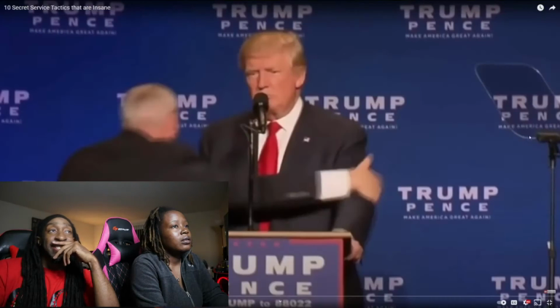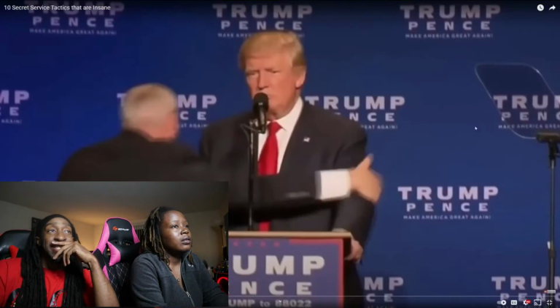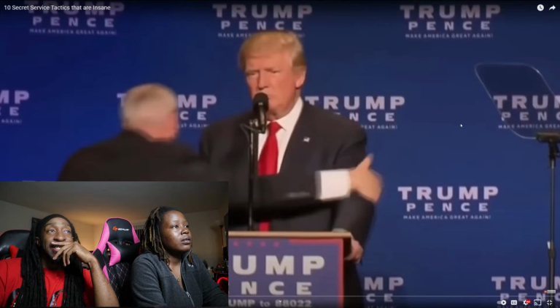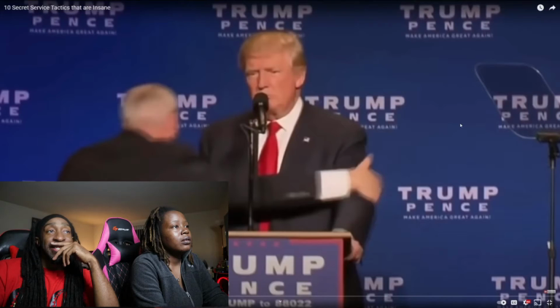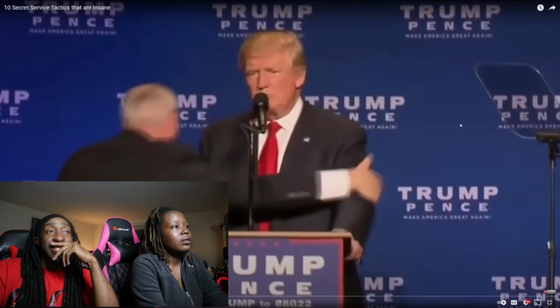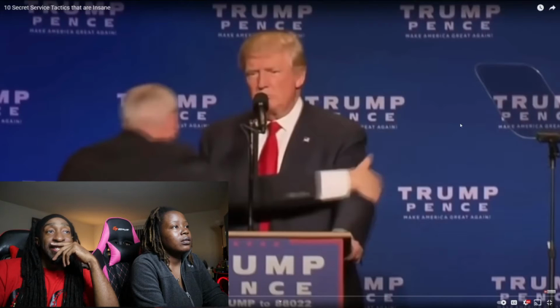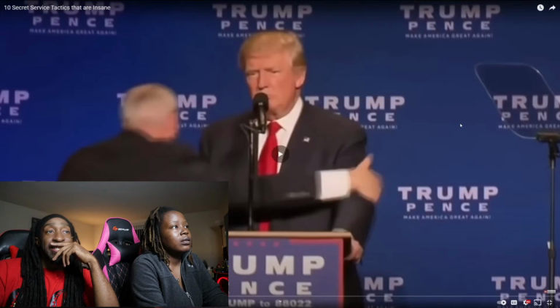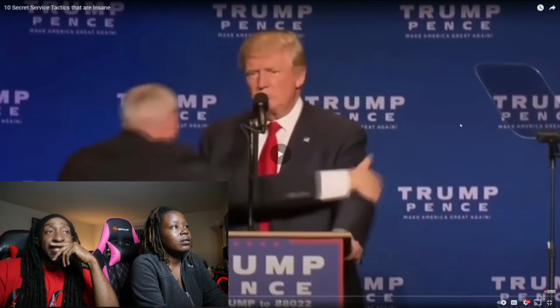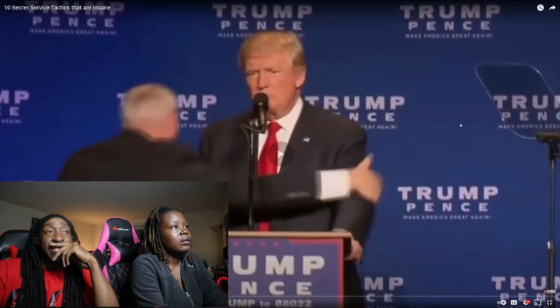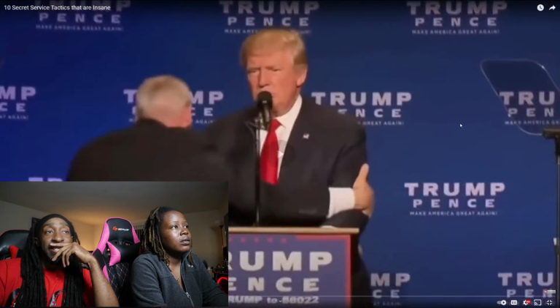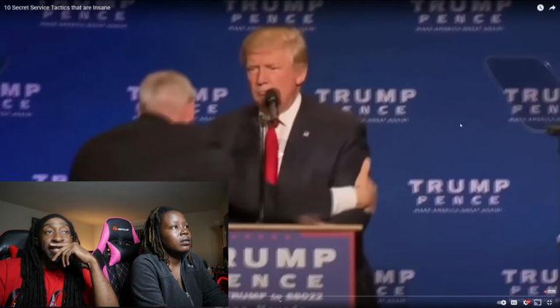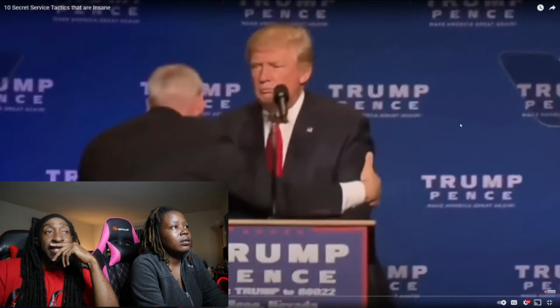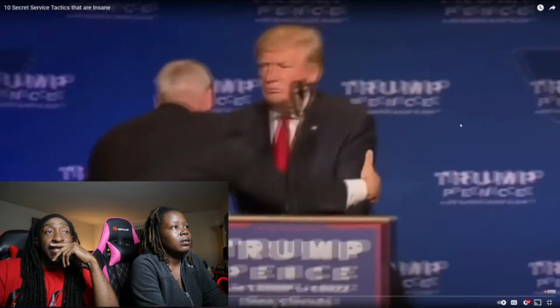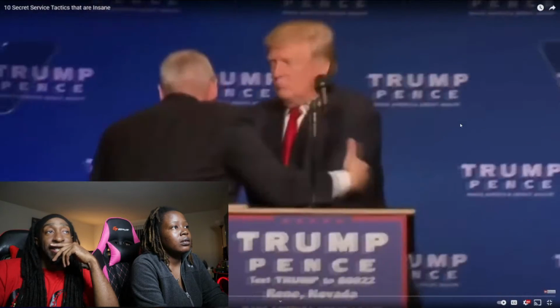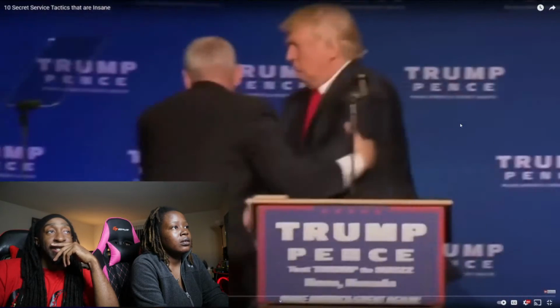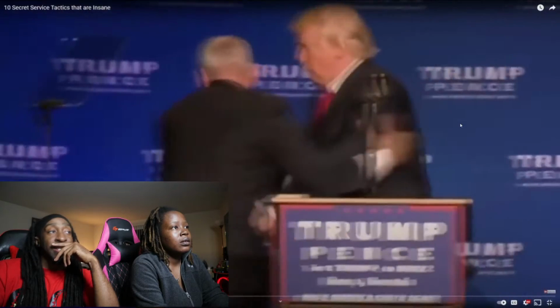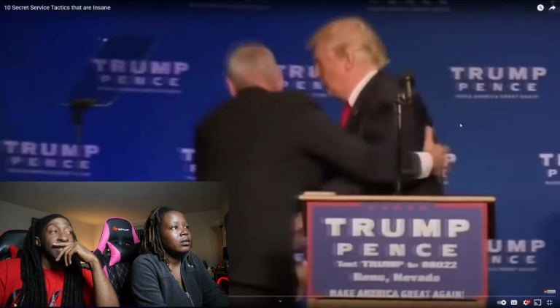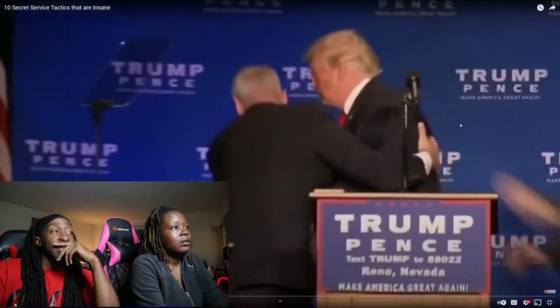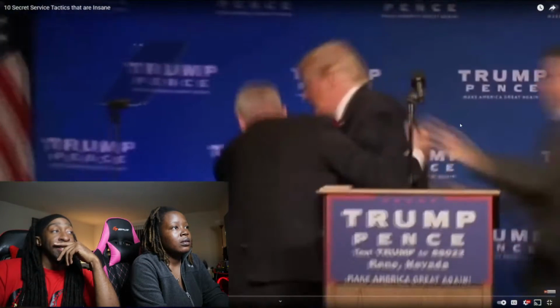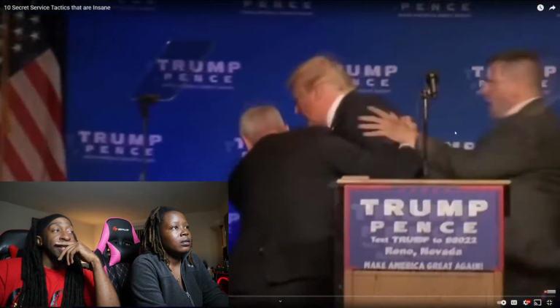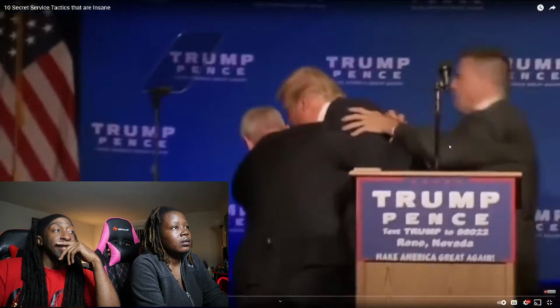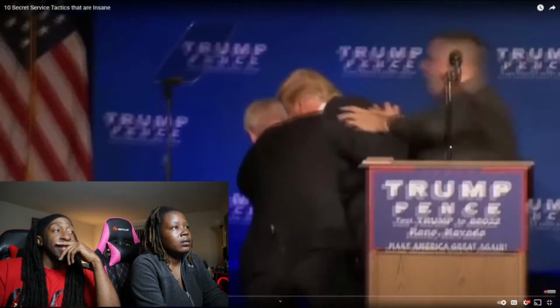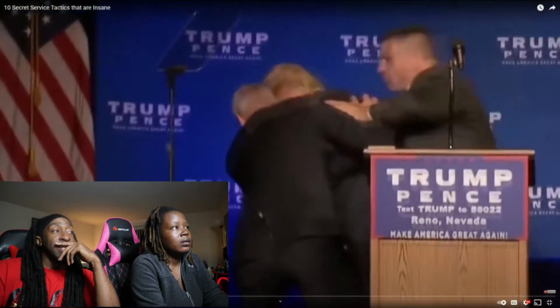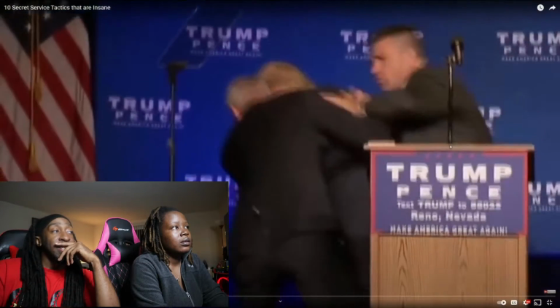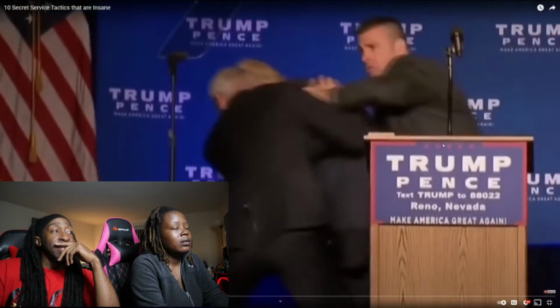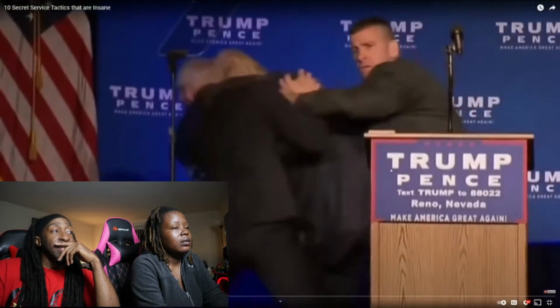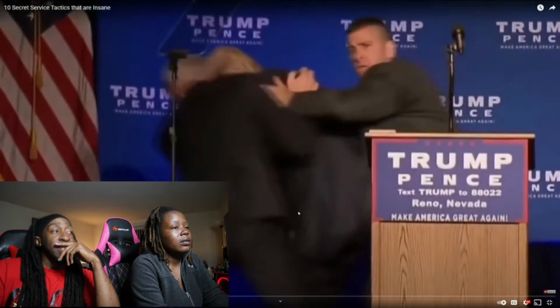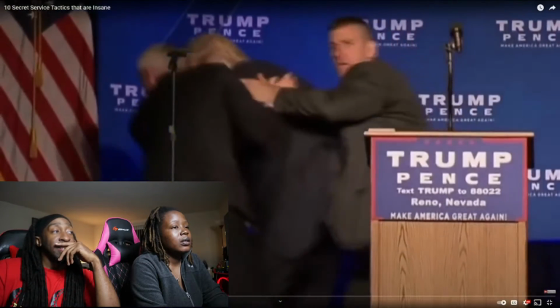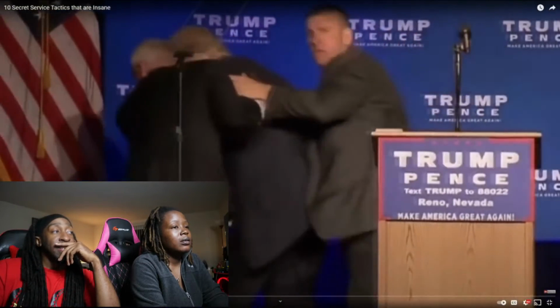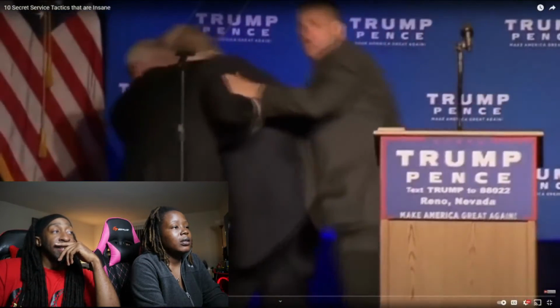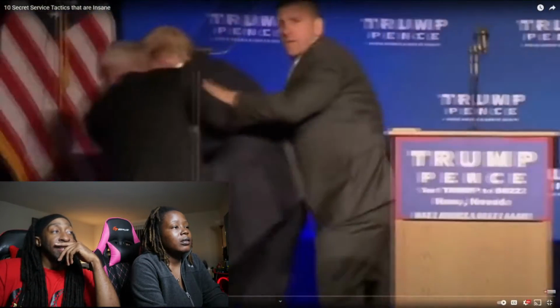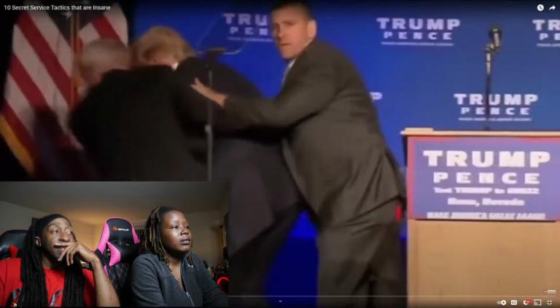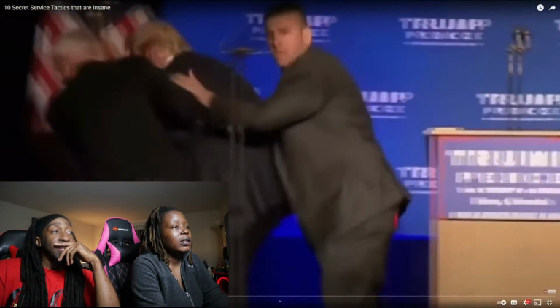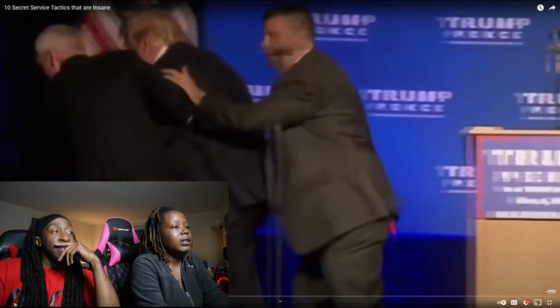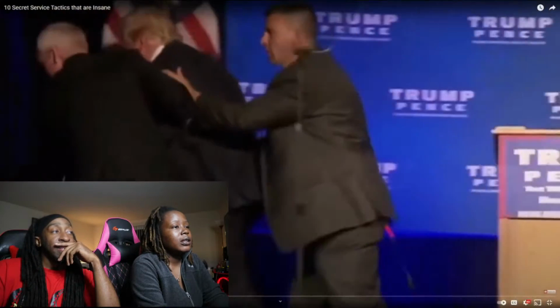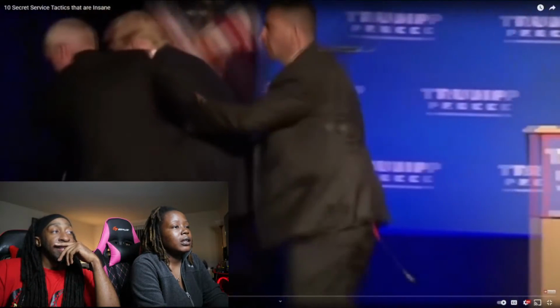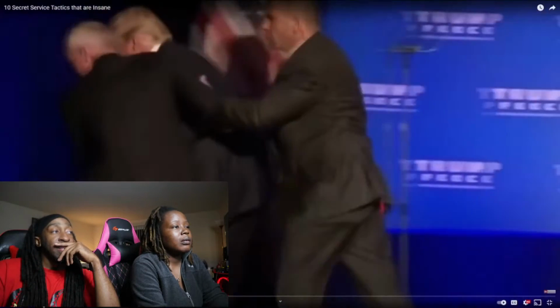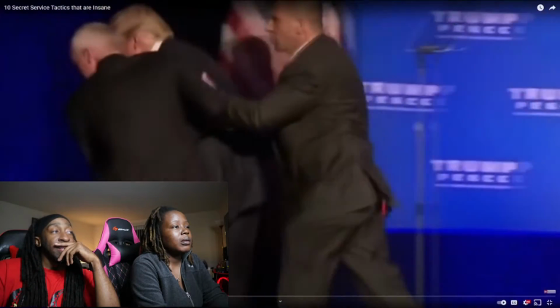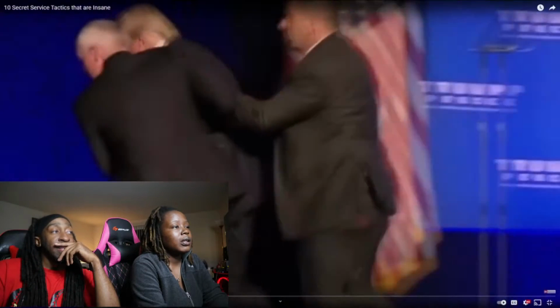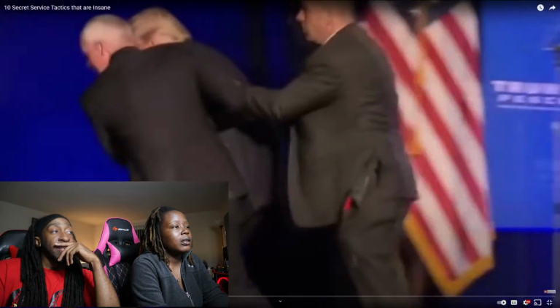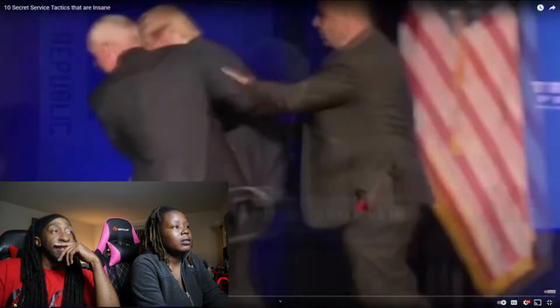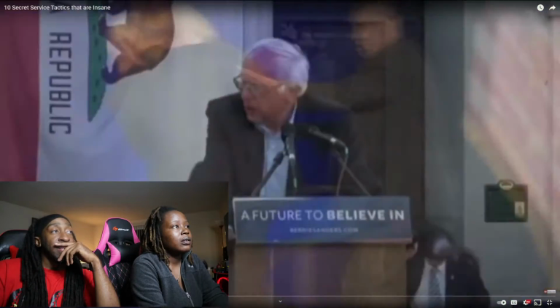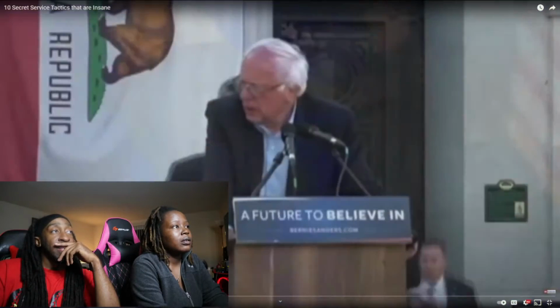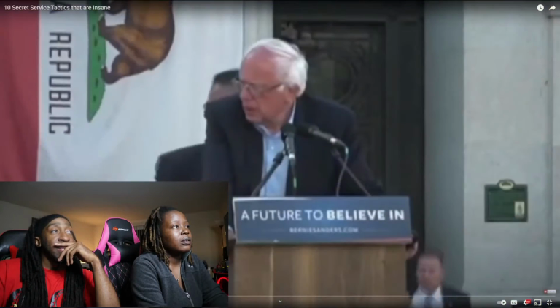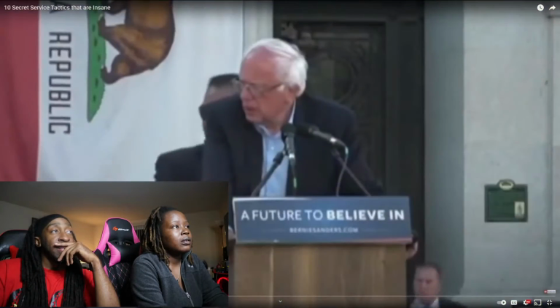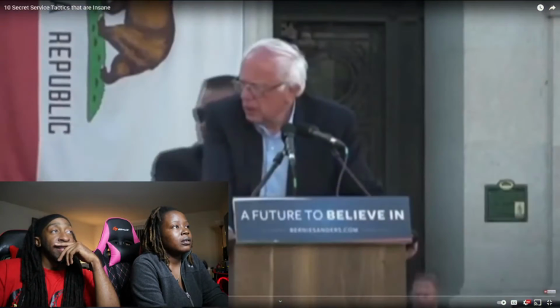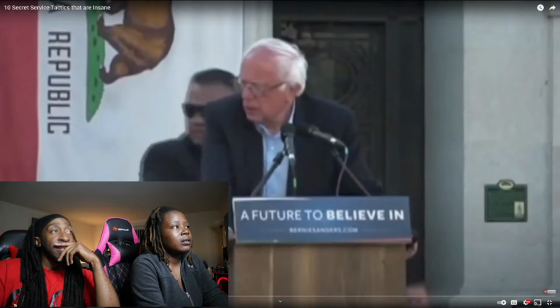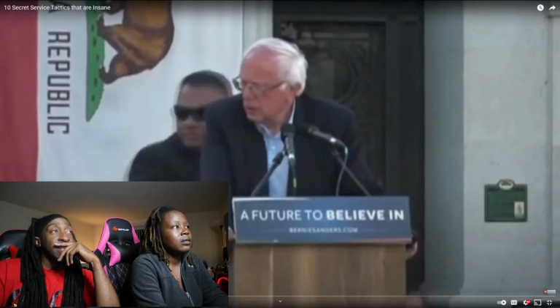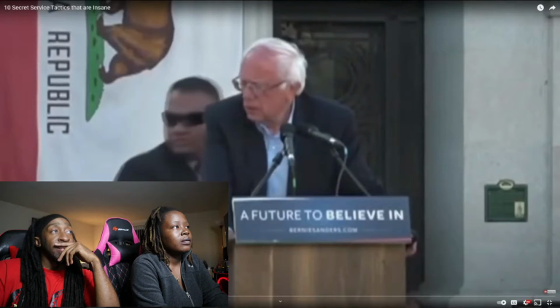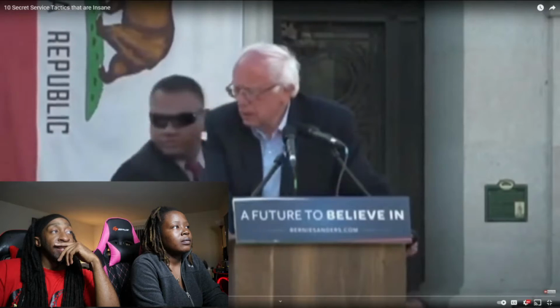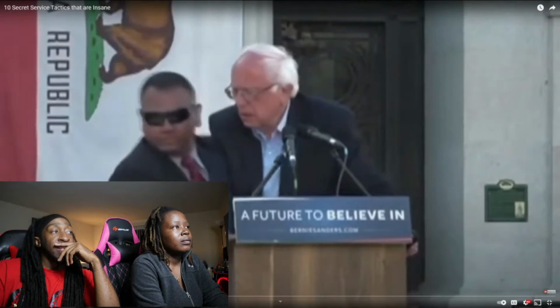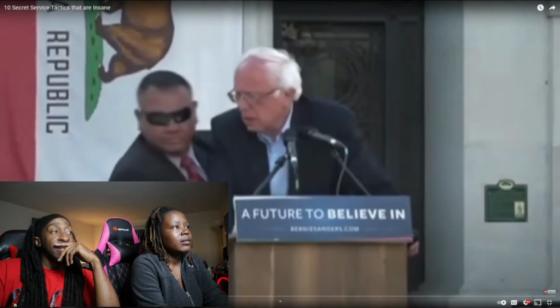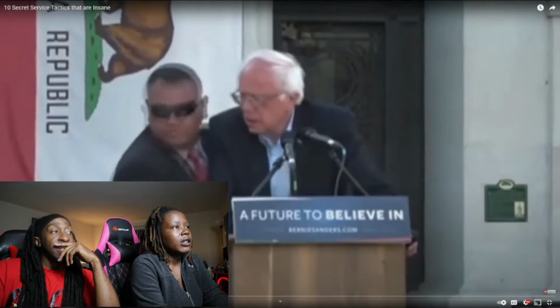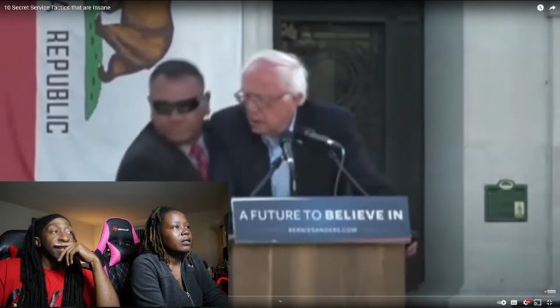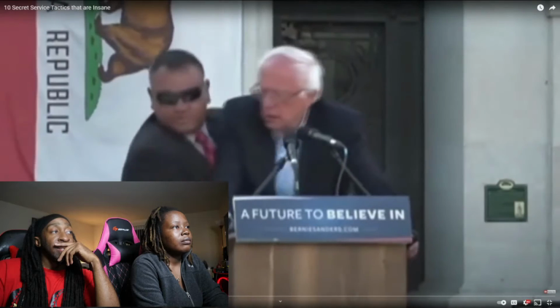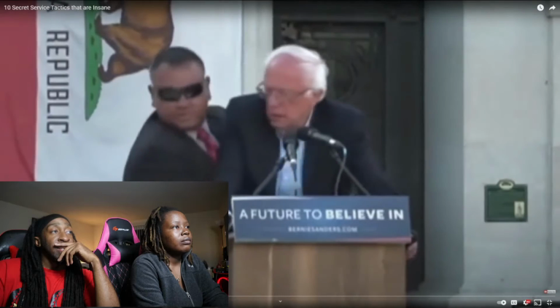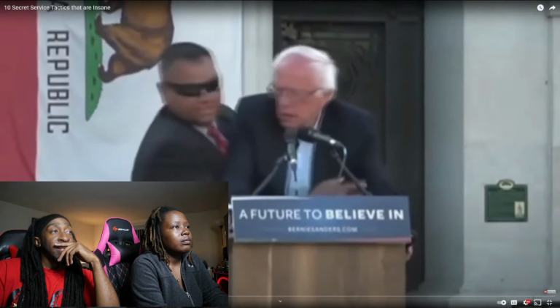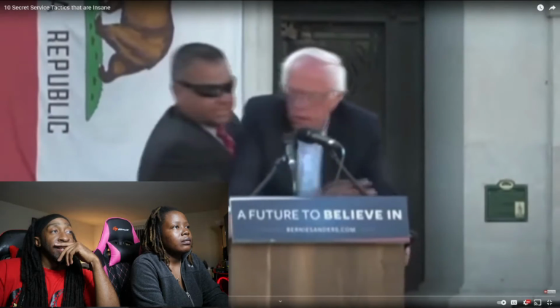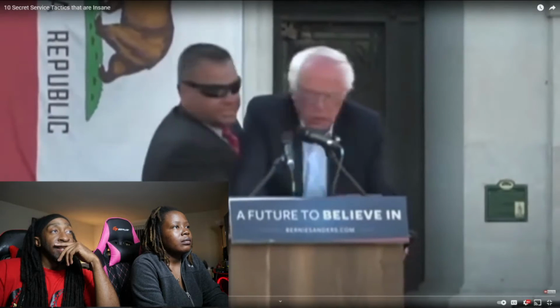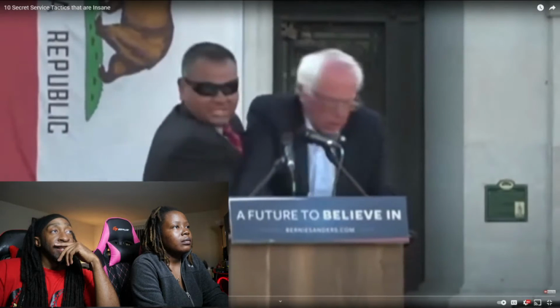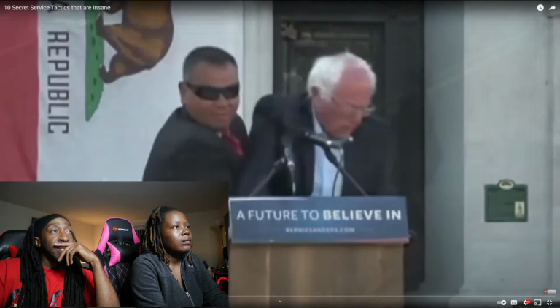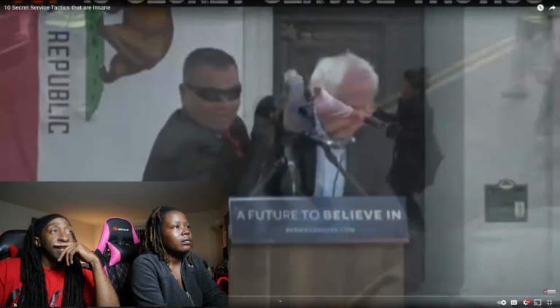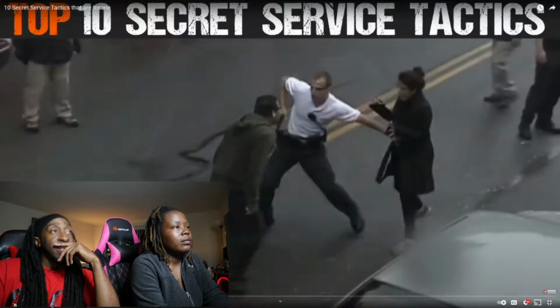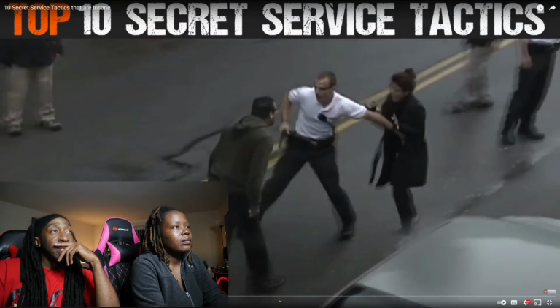It takes a lot to protect the president of the United States. Here are 10 secret service tactics that are insane.